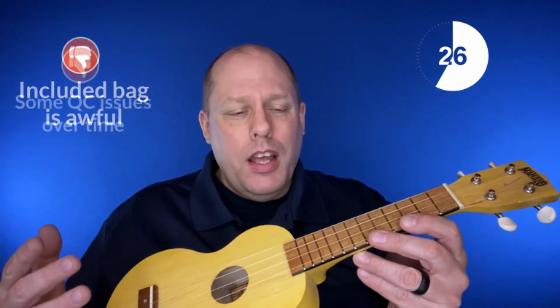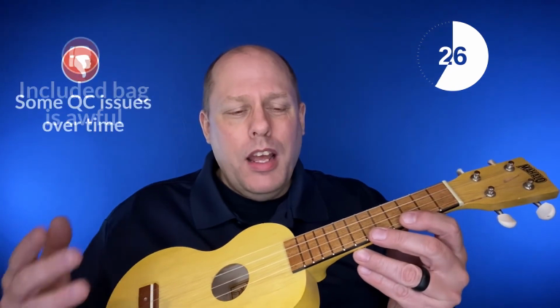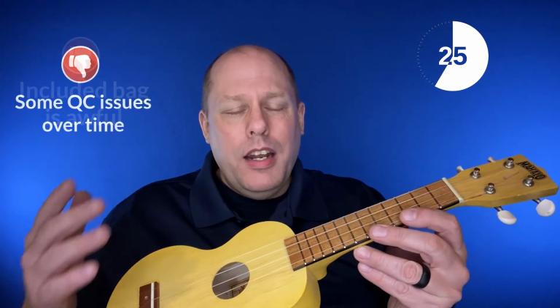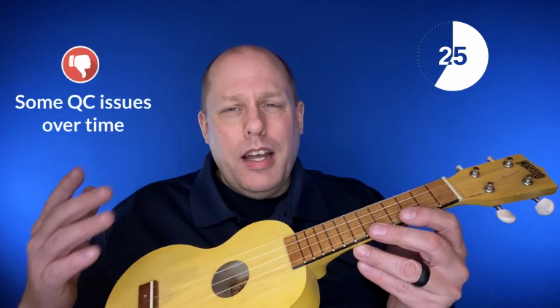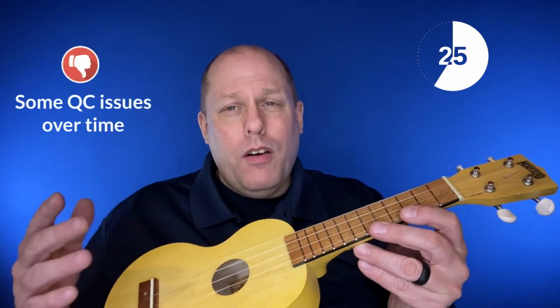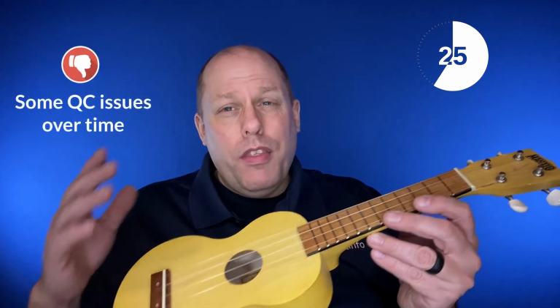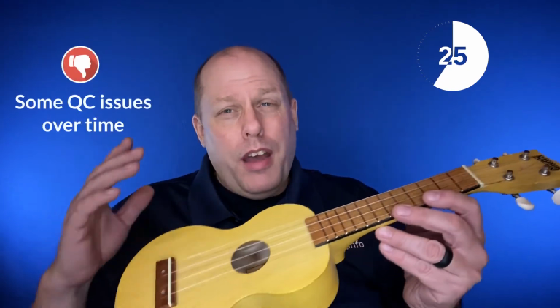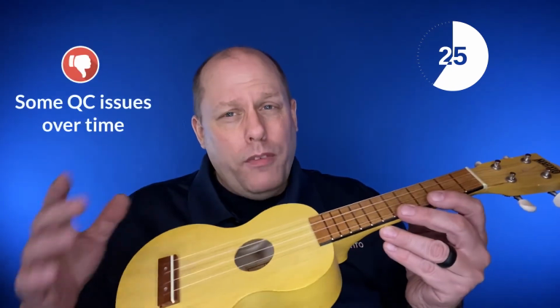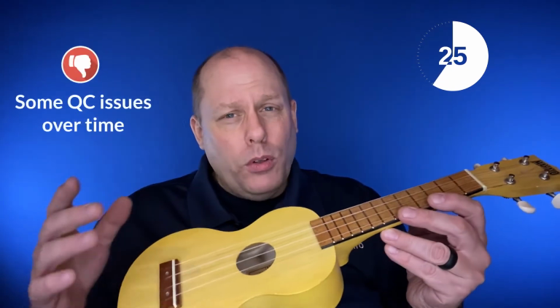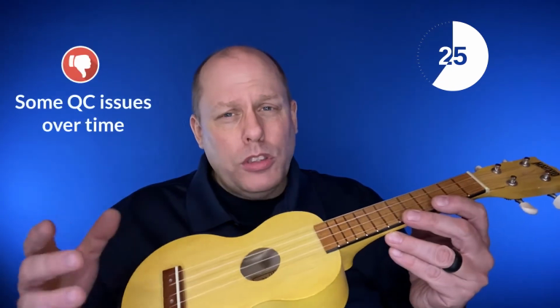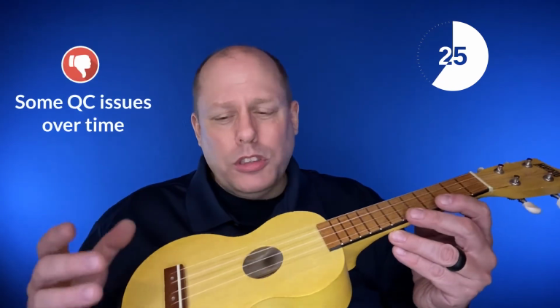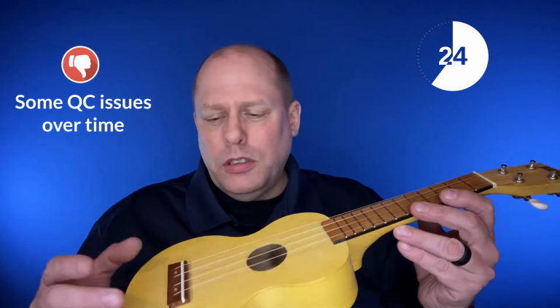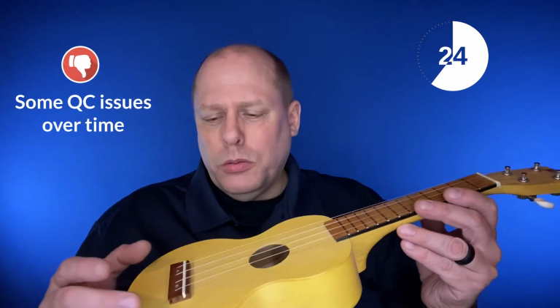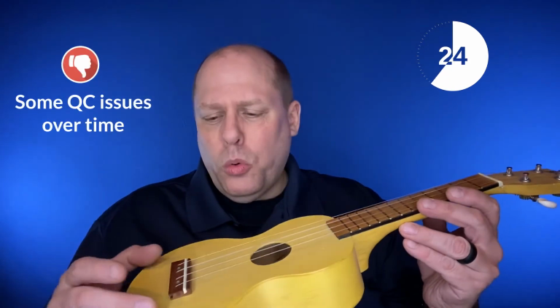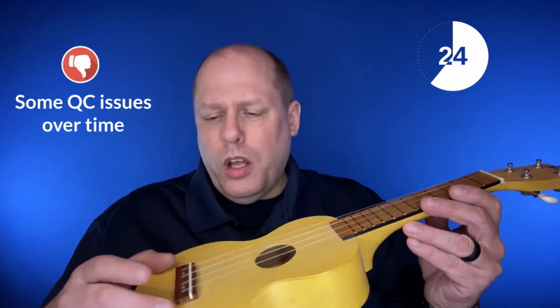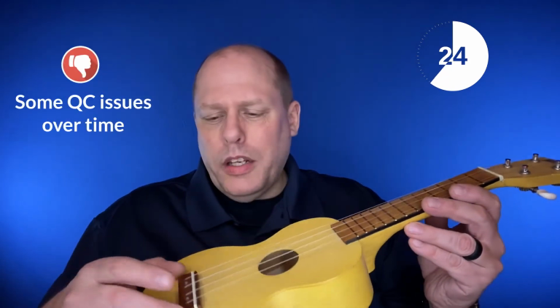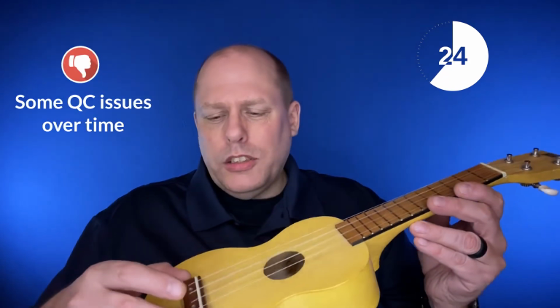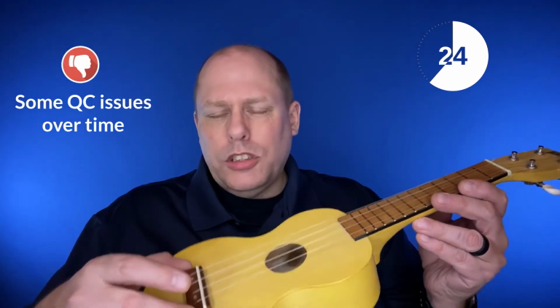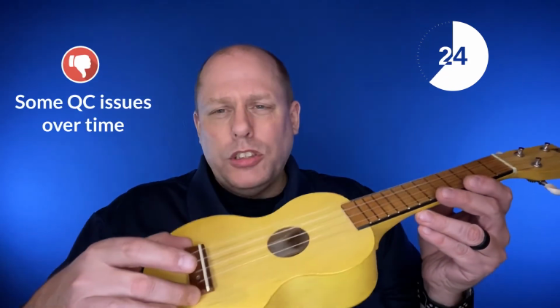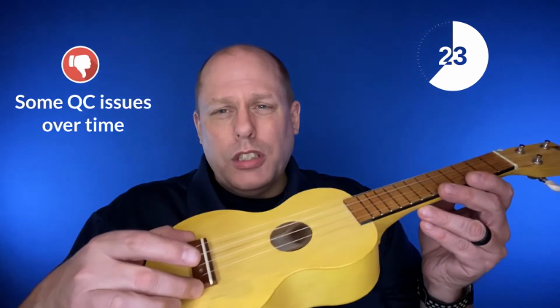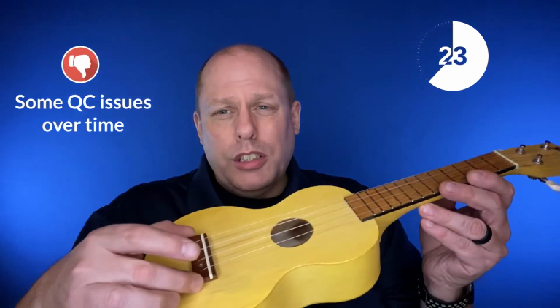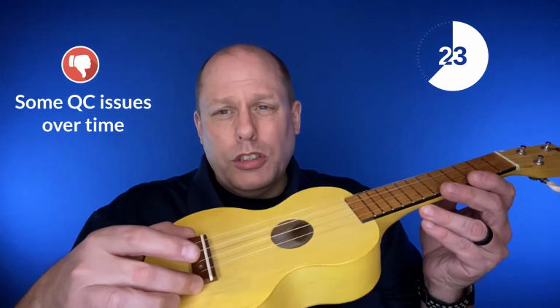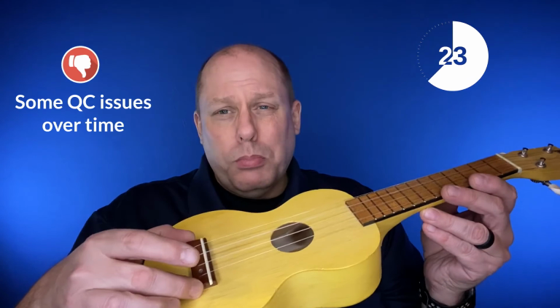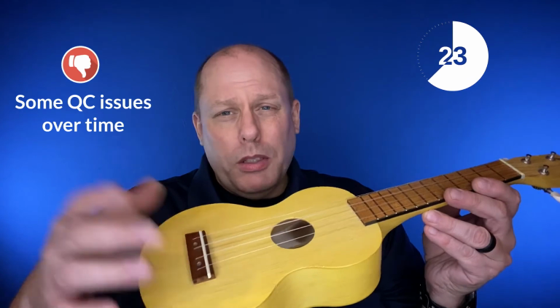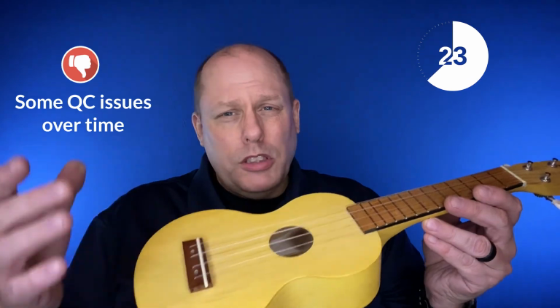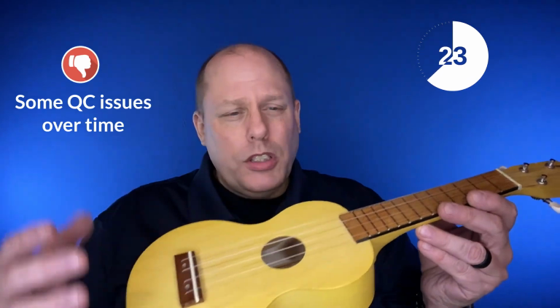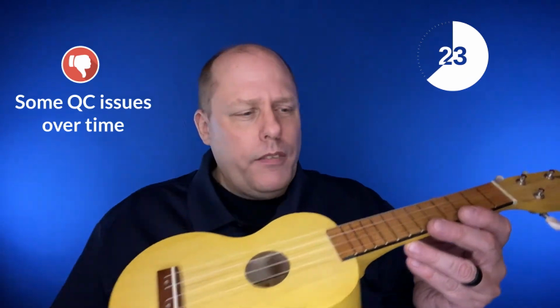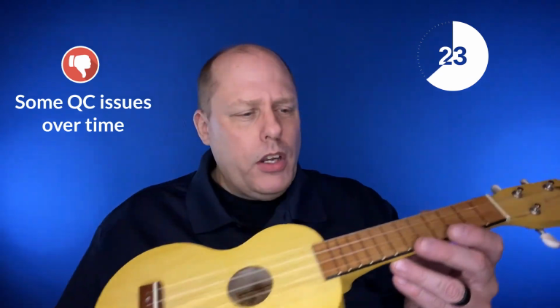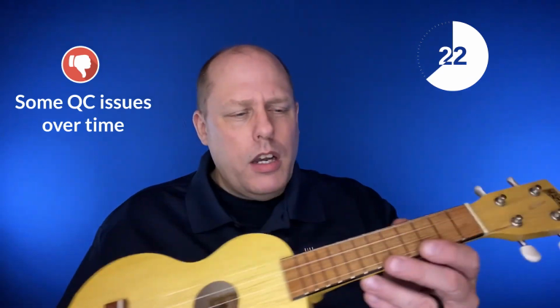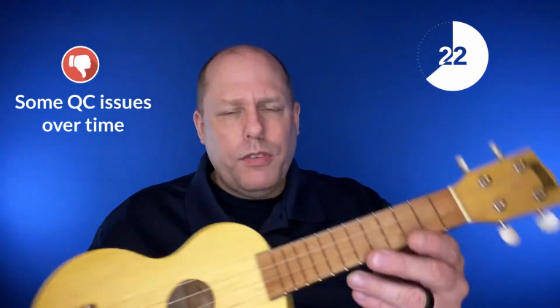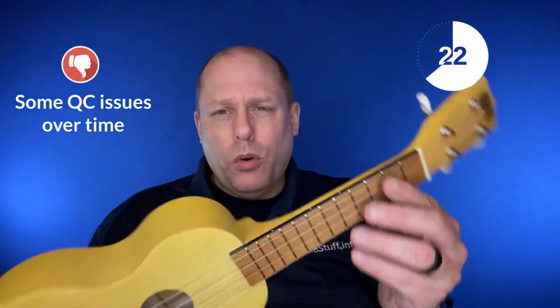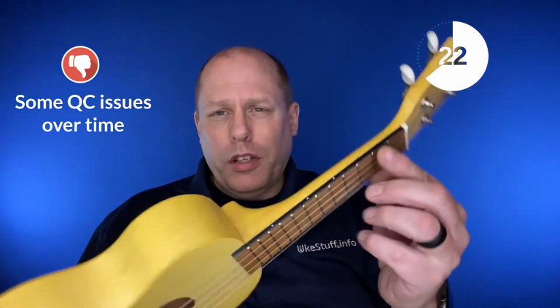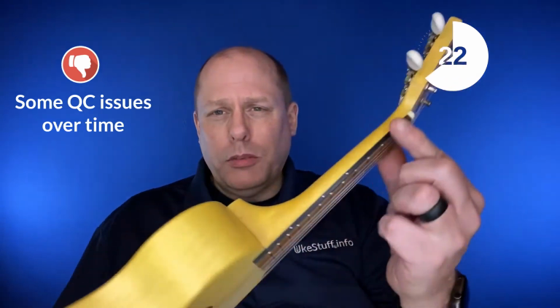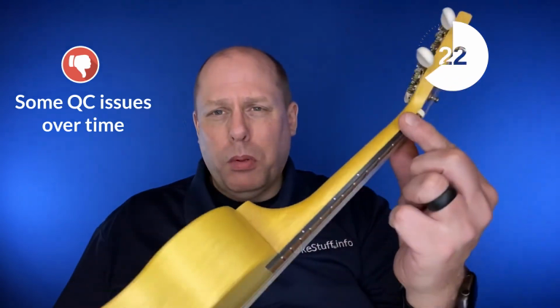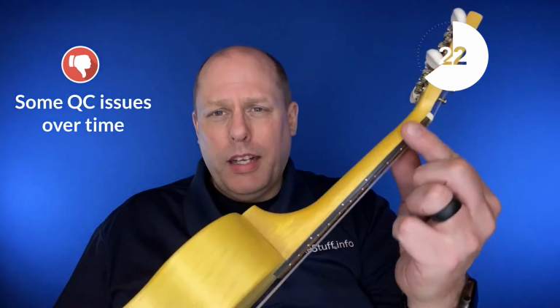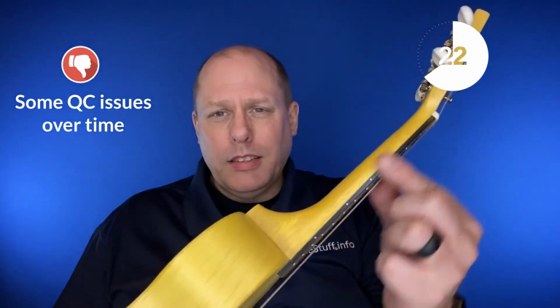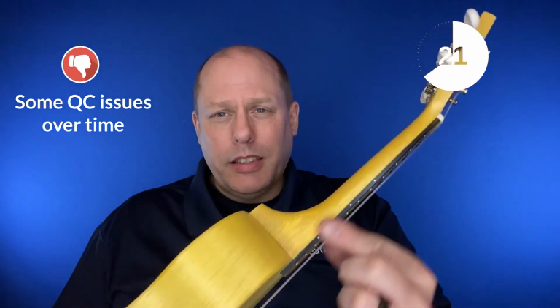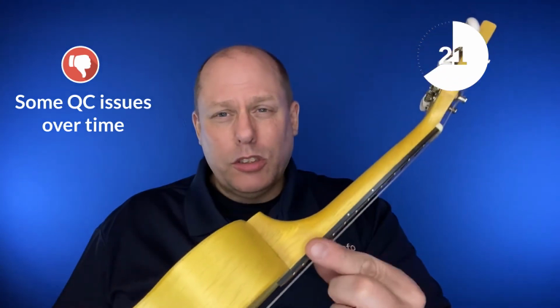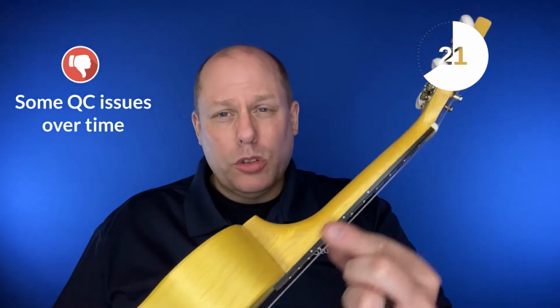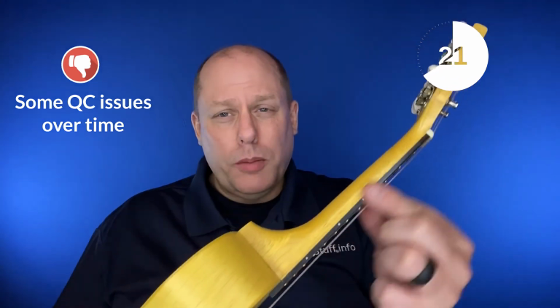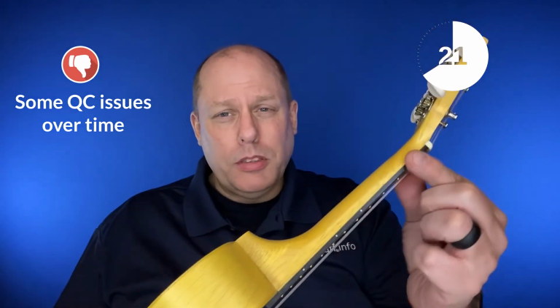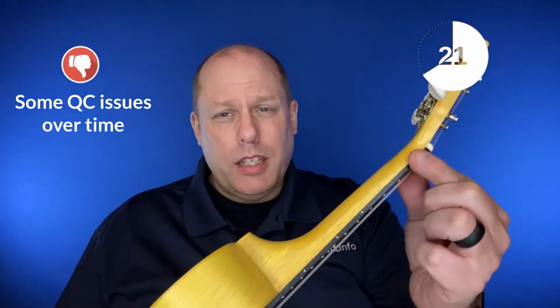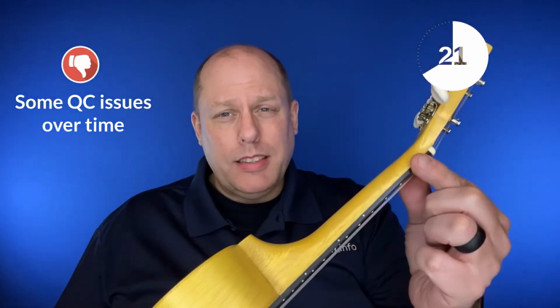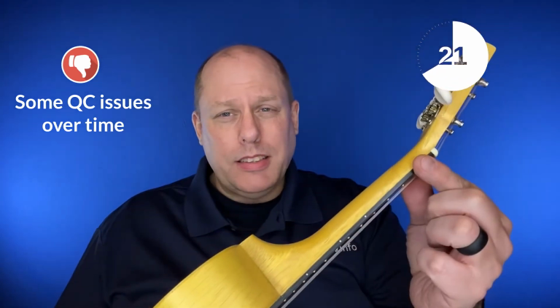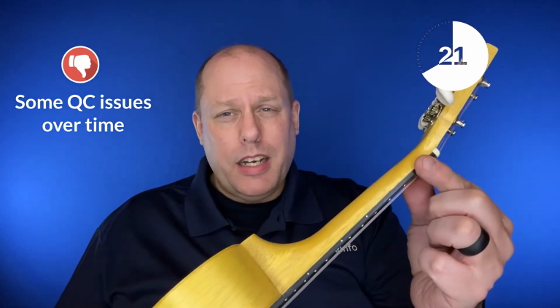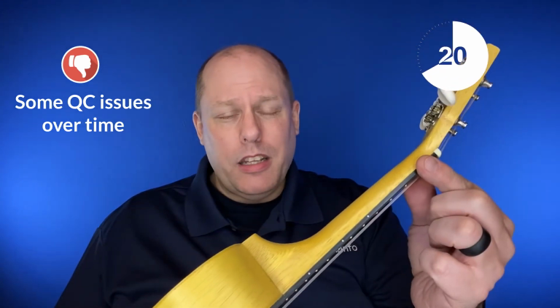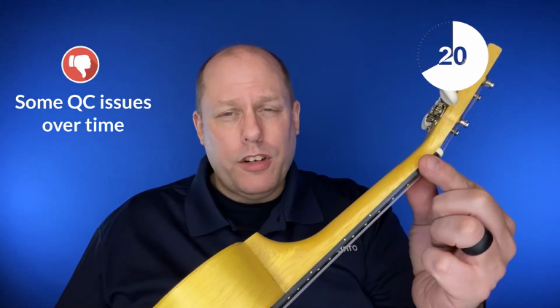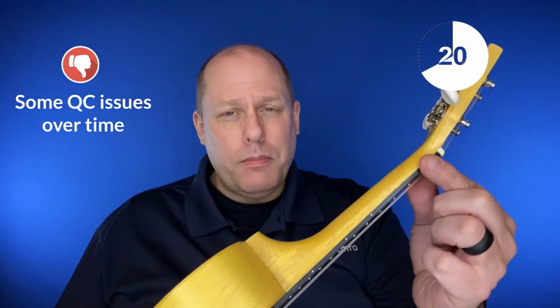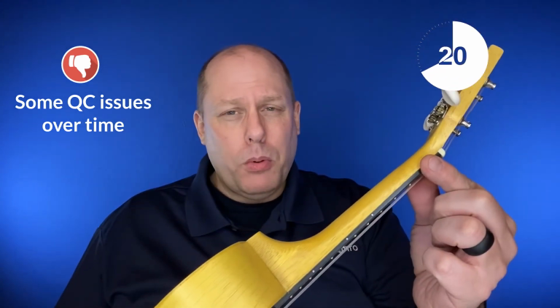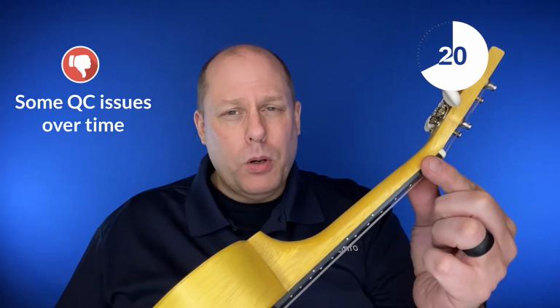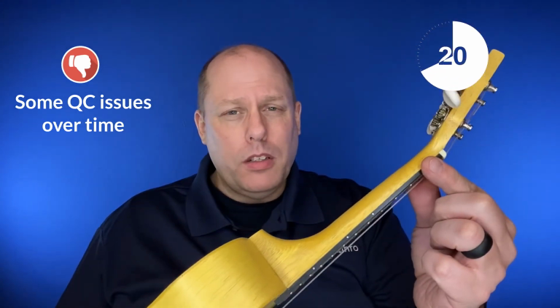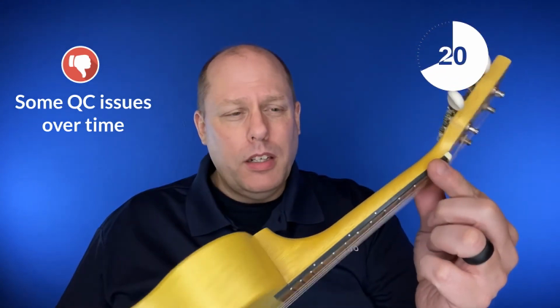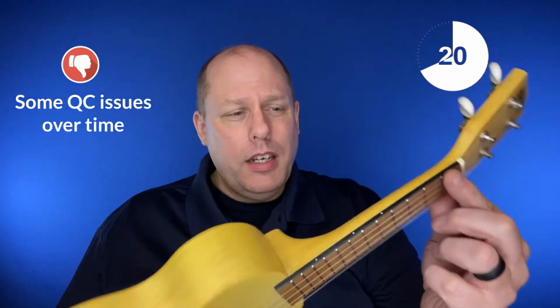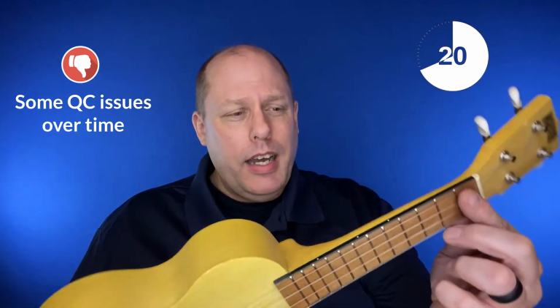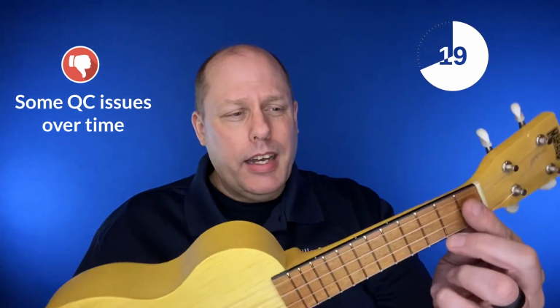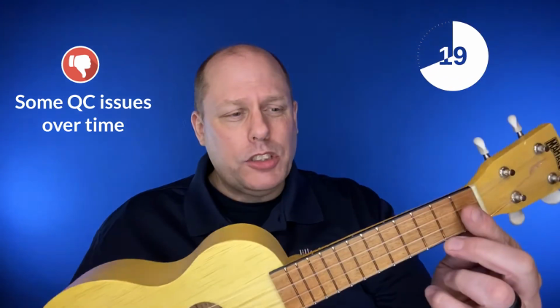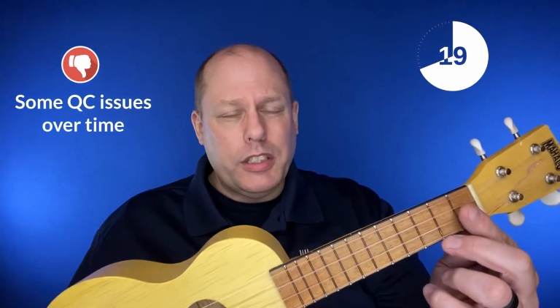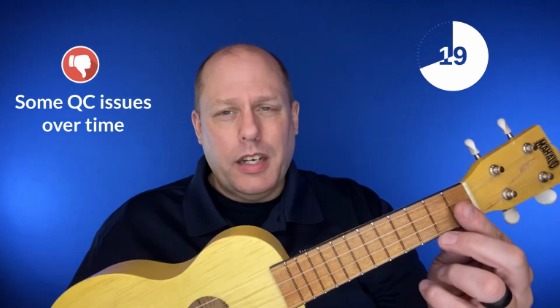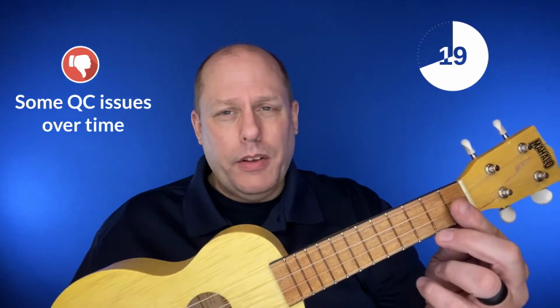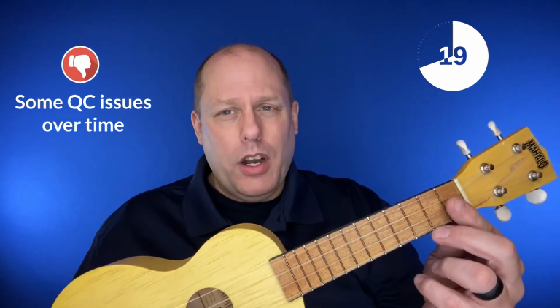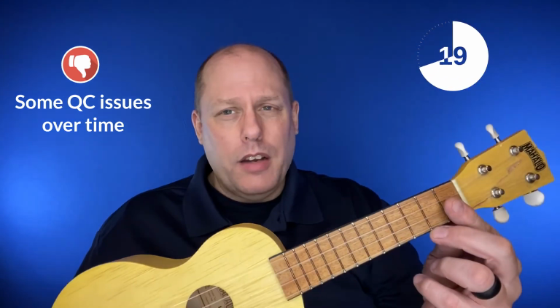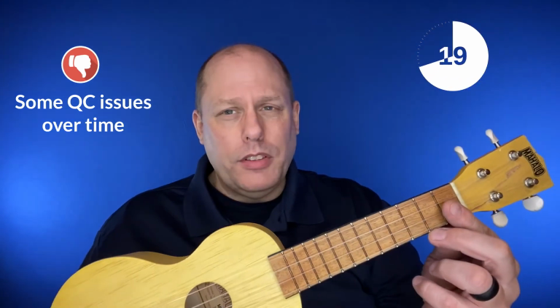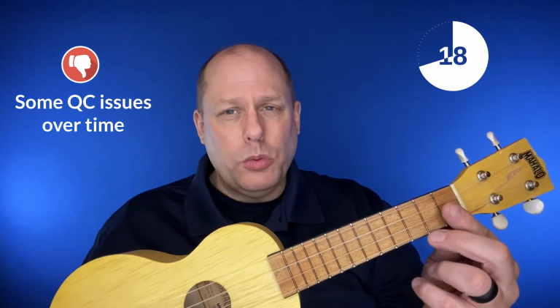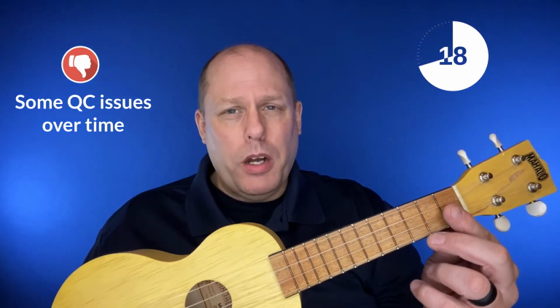Now, I've also seen some quality issues such as bridges coming off, or these plastic strips on the side of the fretboard actually coming off as well.